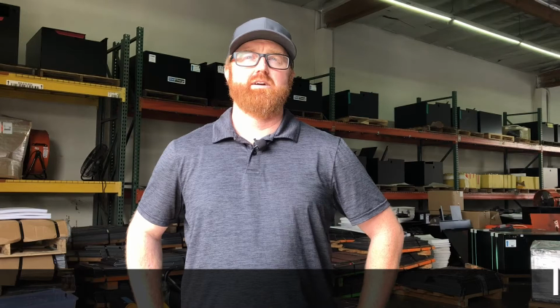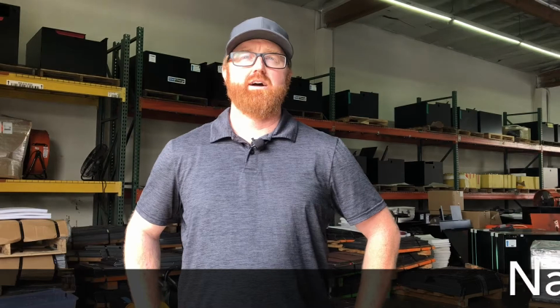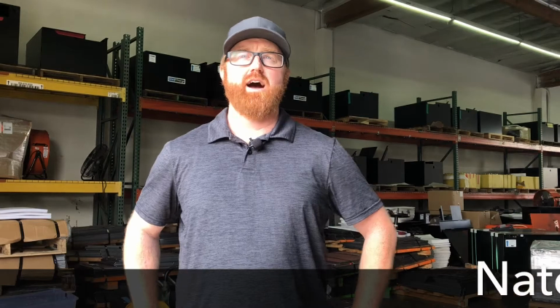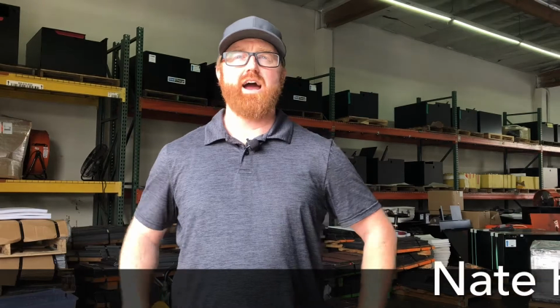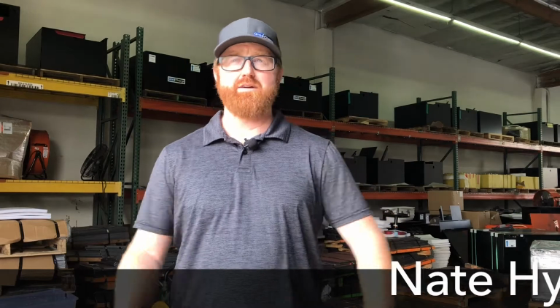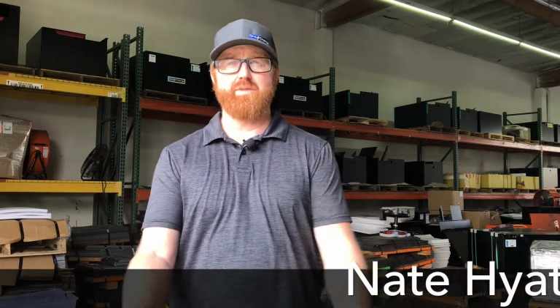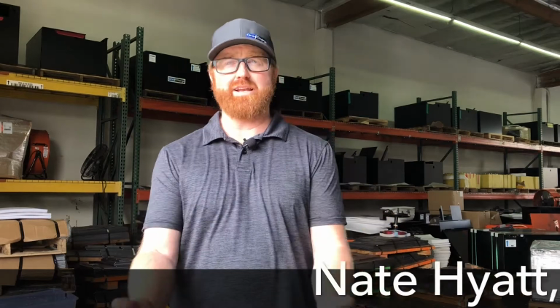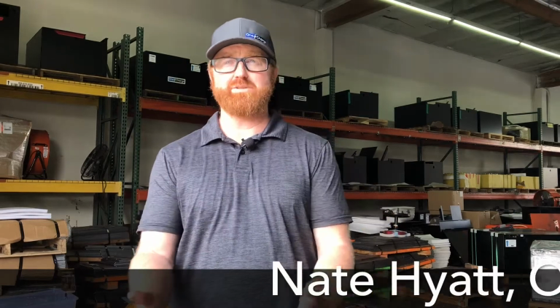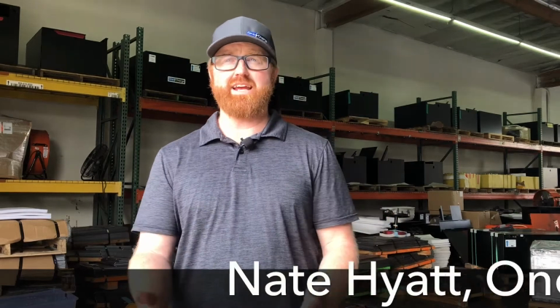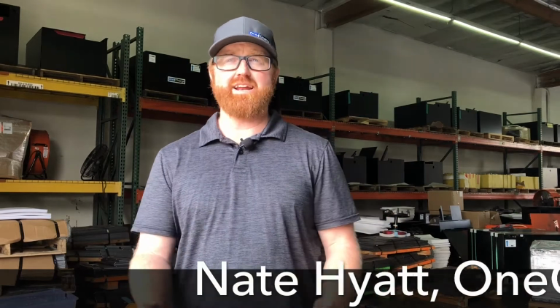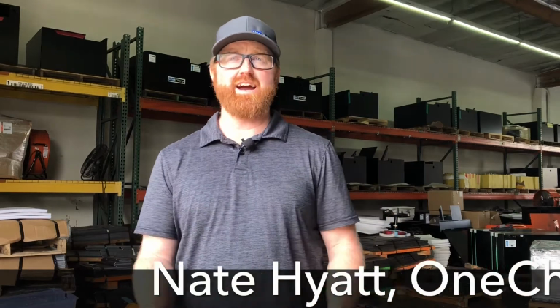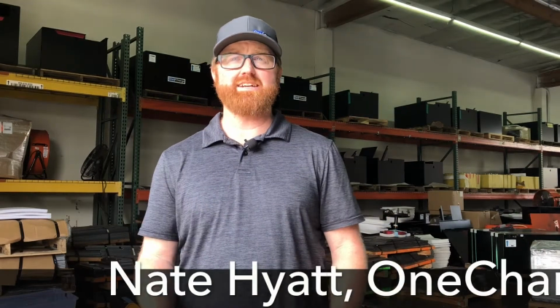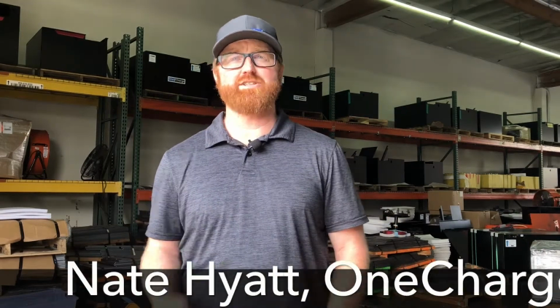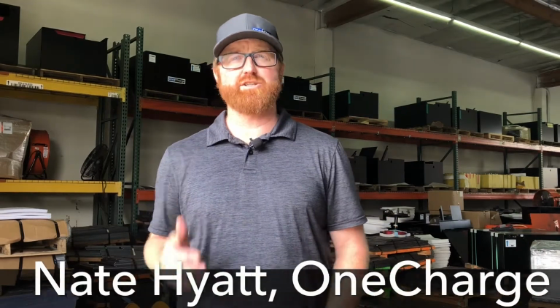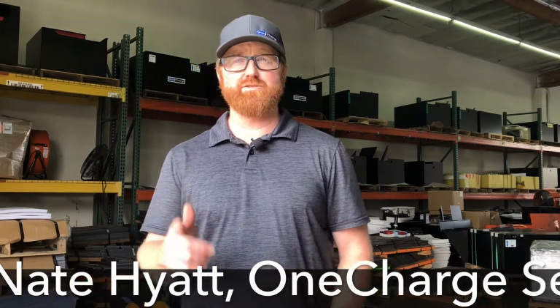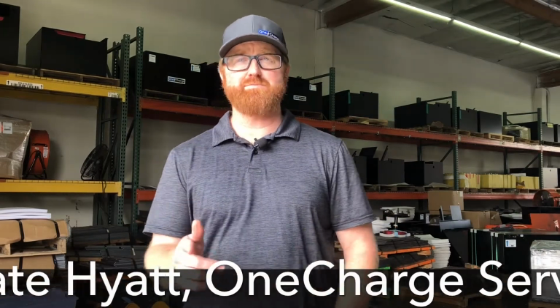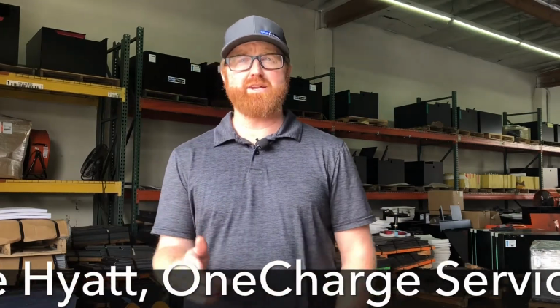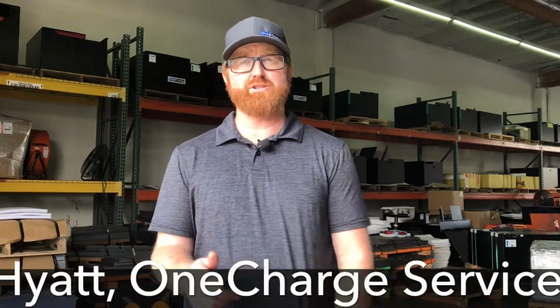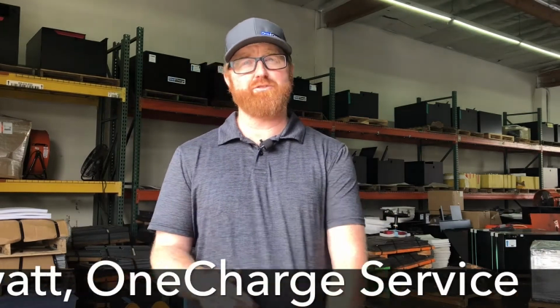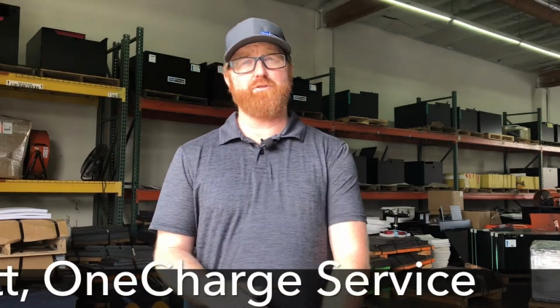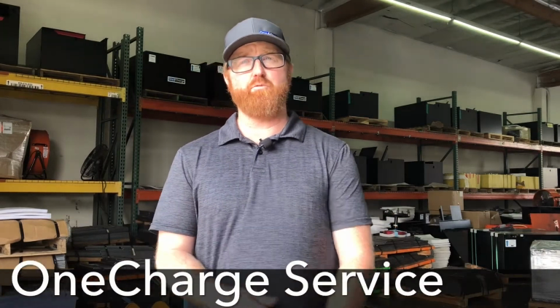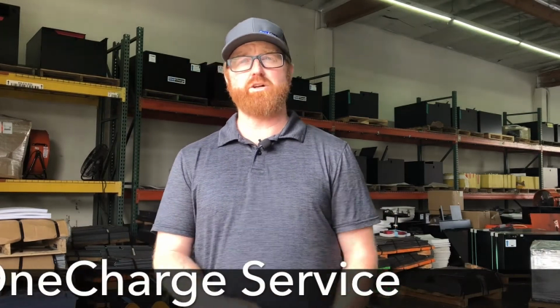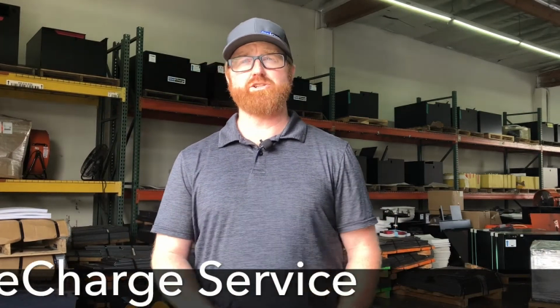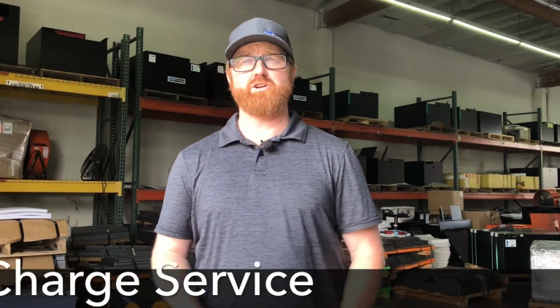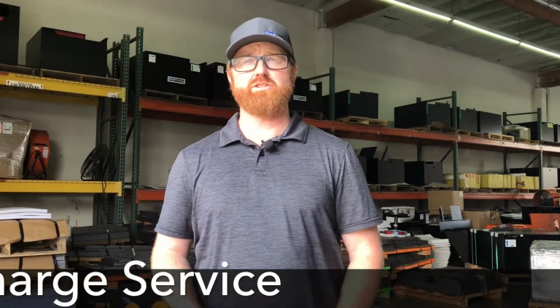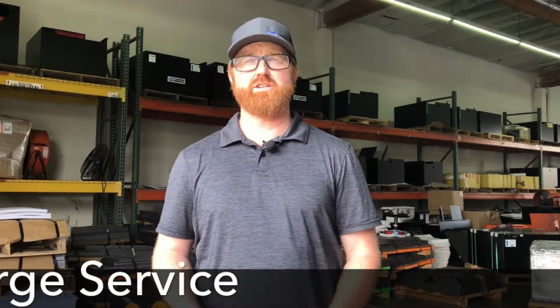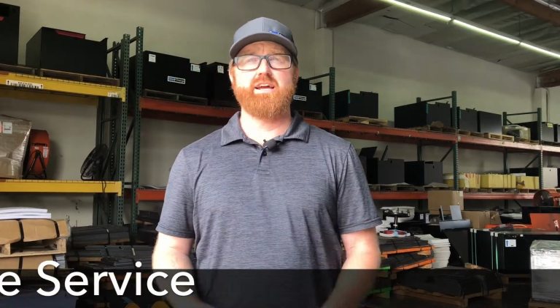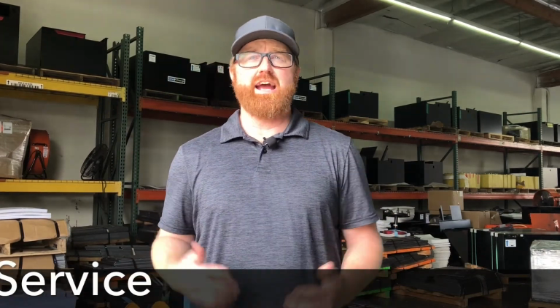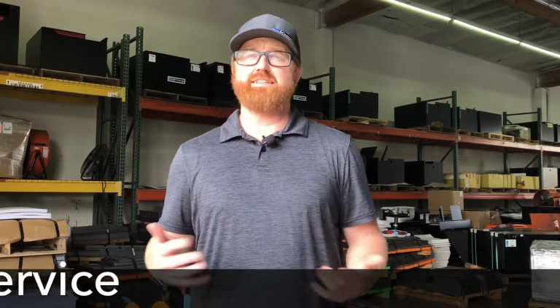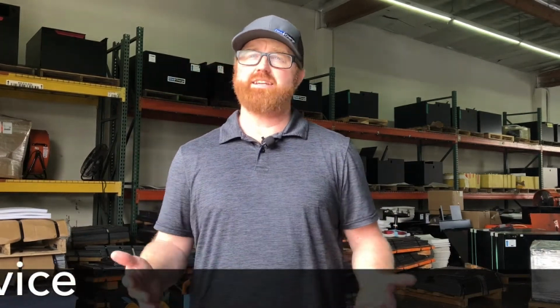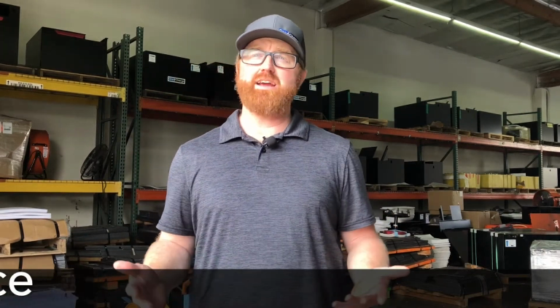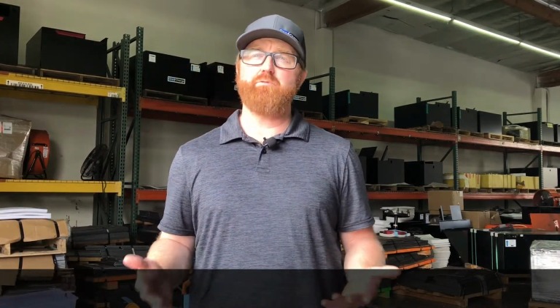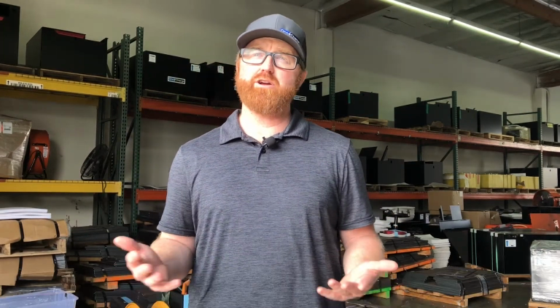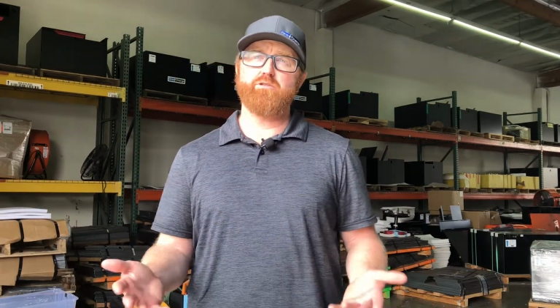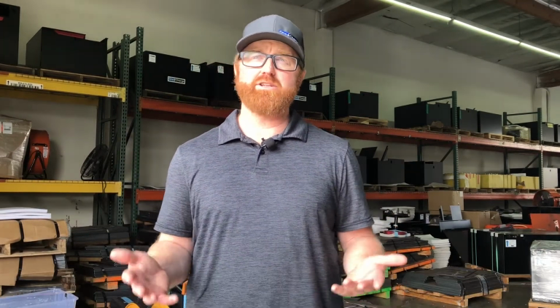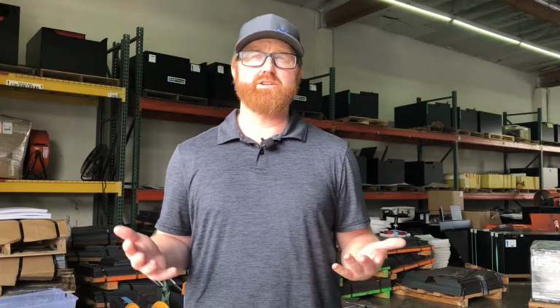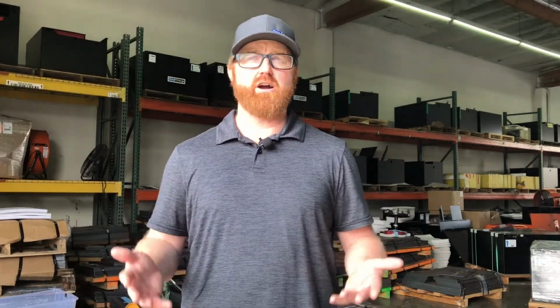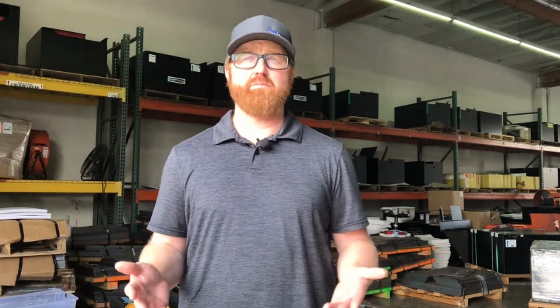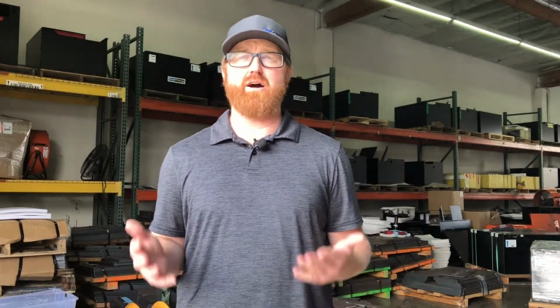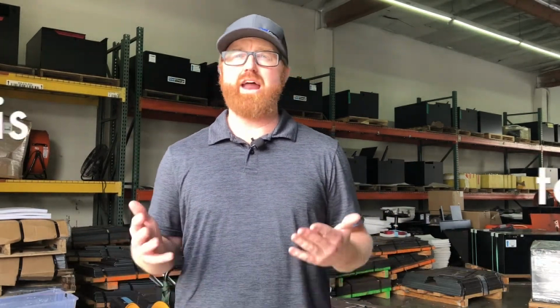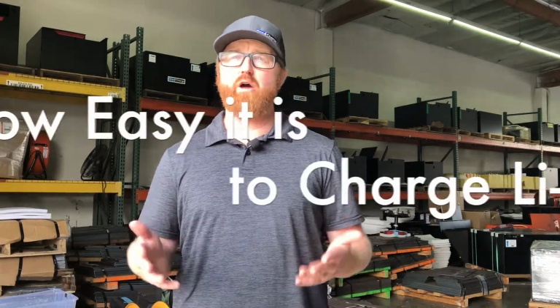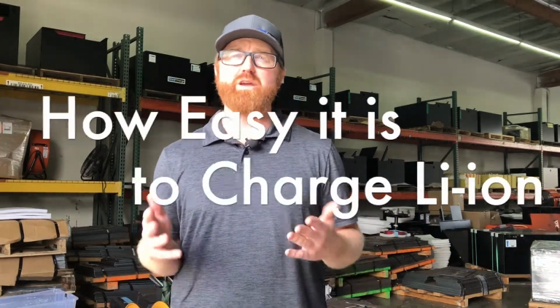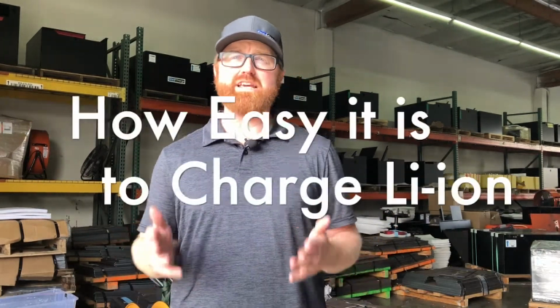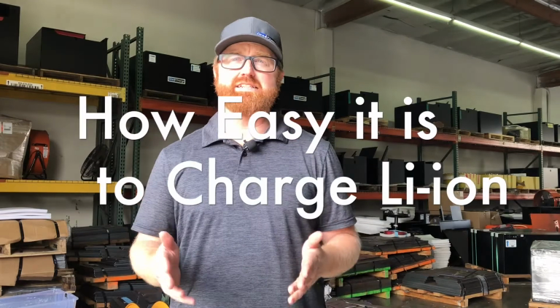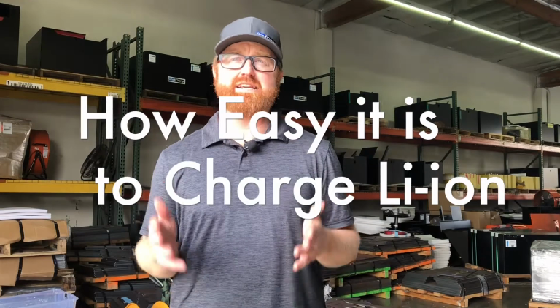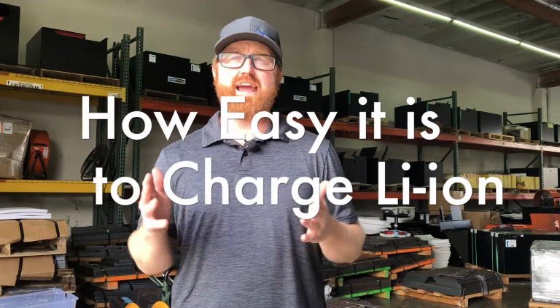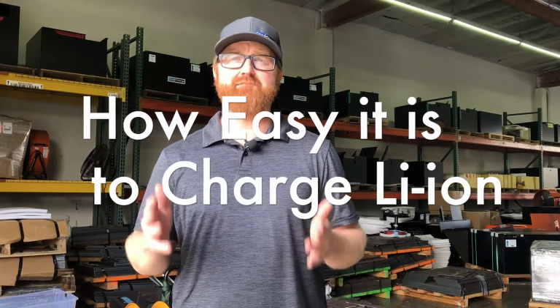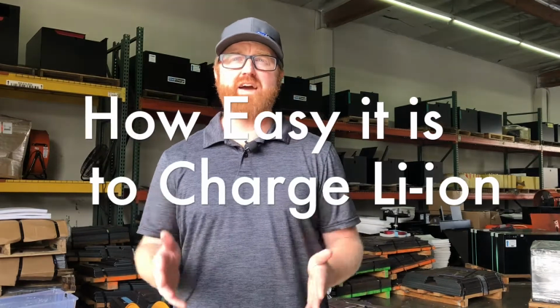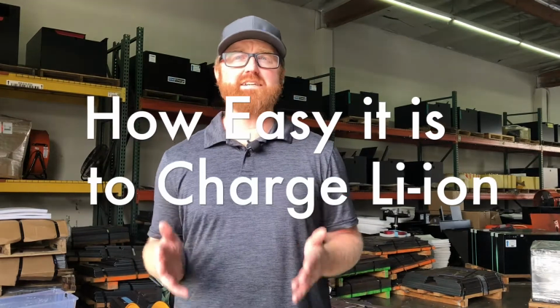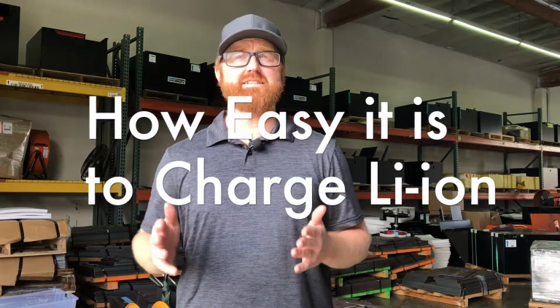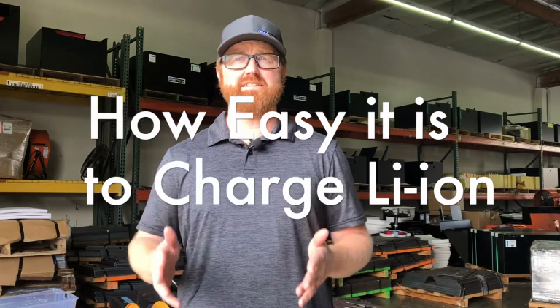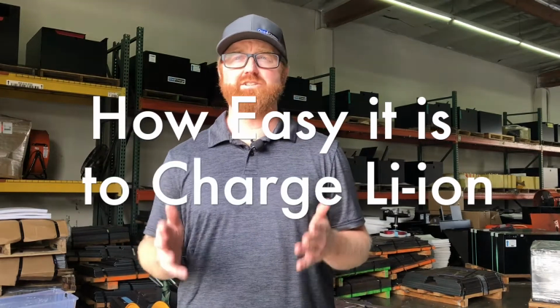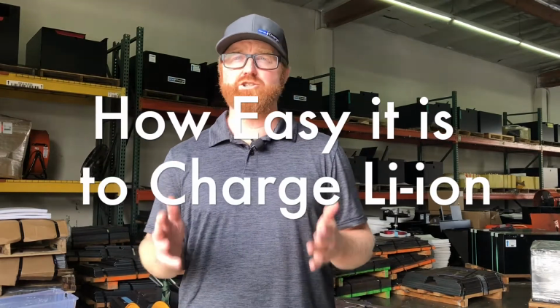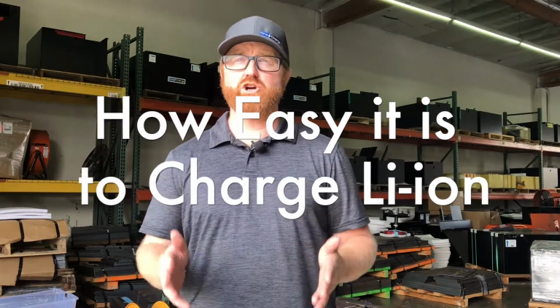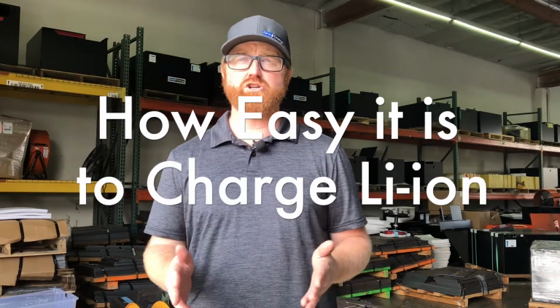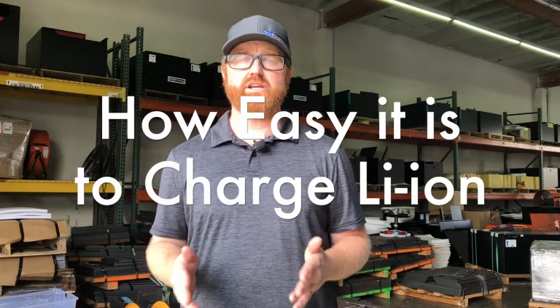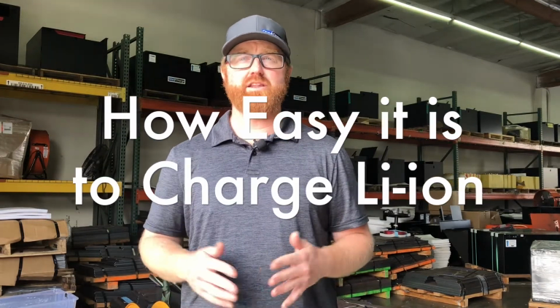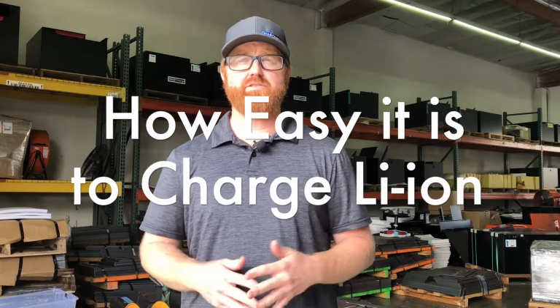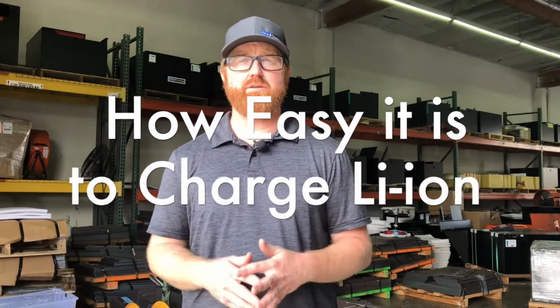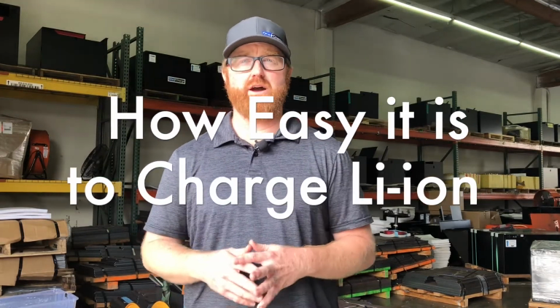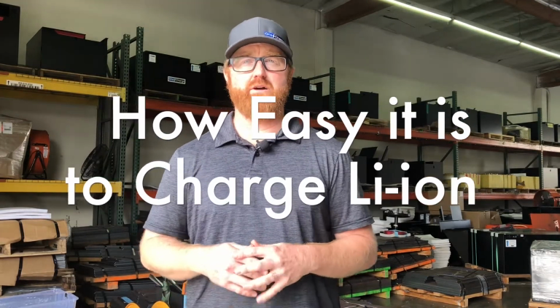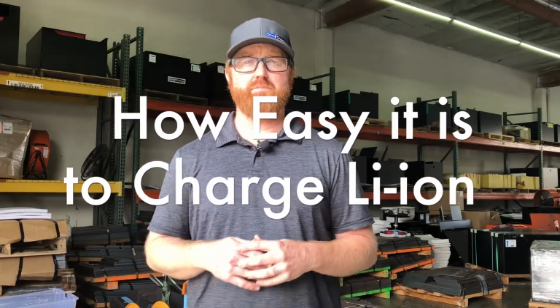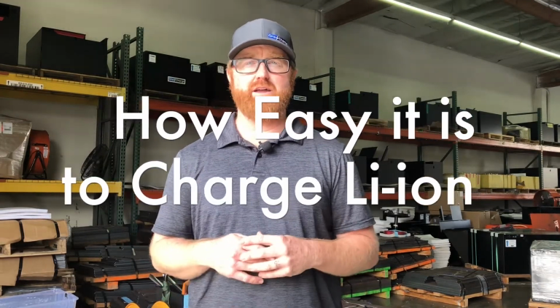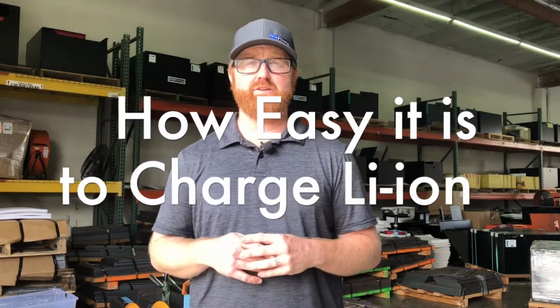Hi, my name is Nate Hyatt, Service Manager for OneCharge, and today we are going to talk about how easy and fast it is to charge a lithium-ion battery.